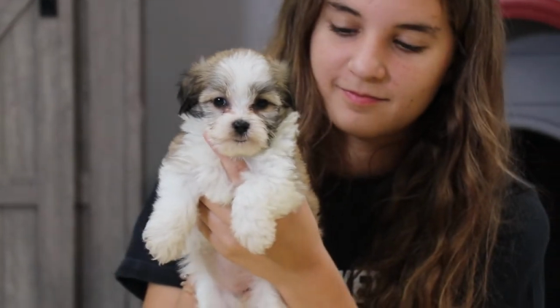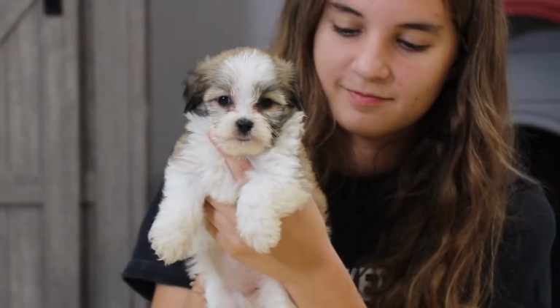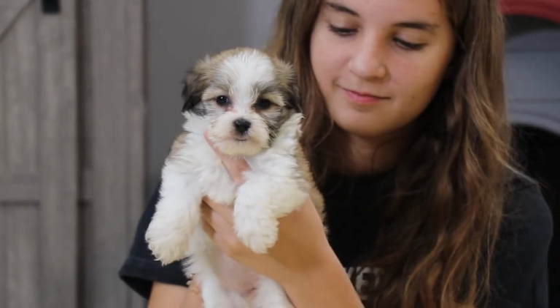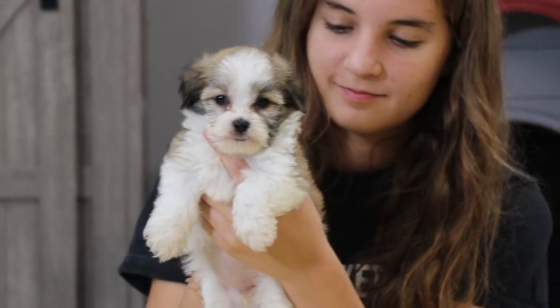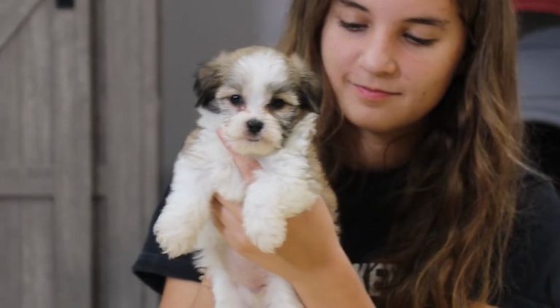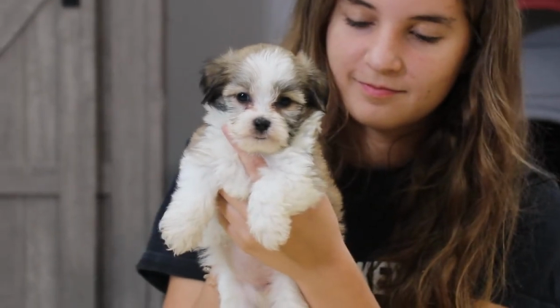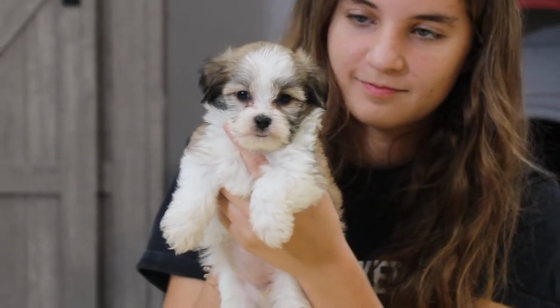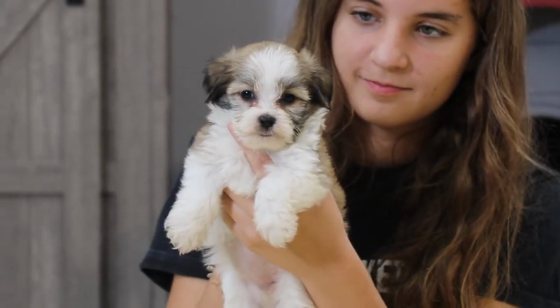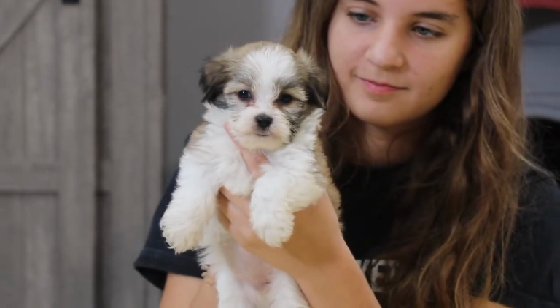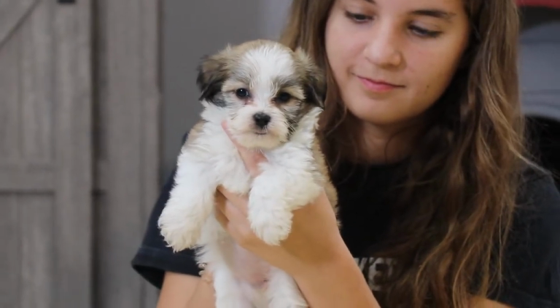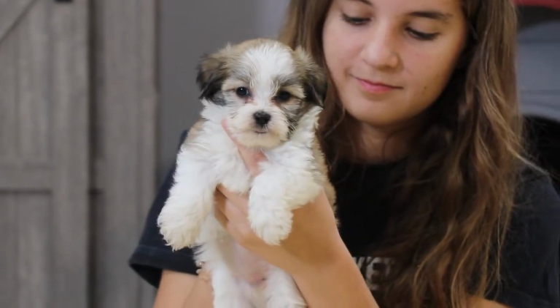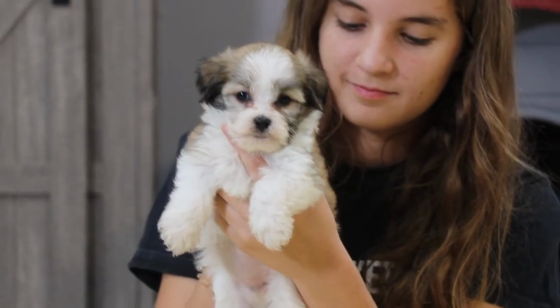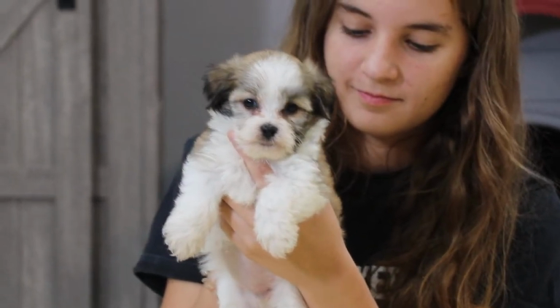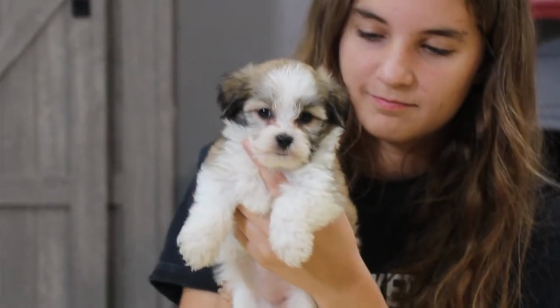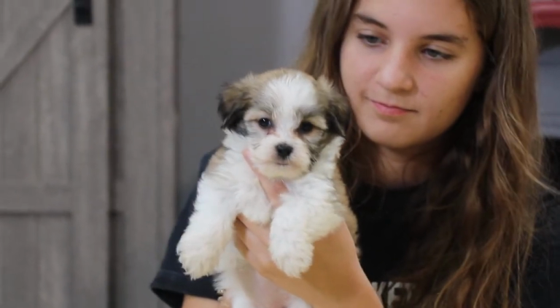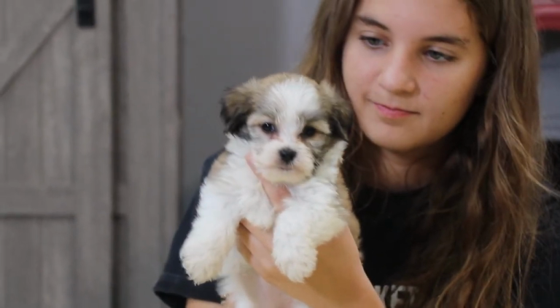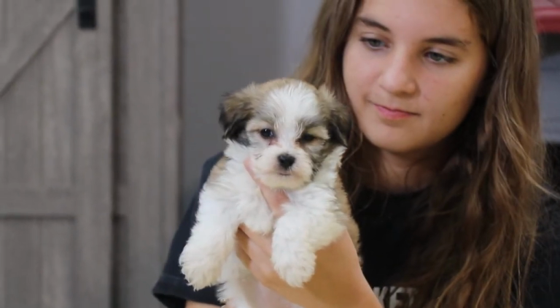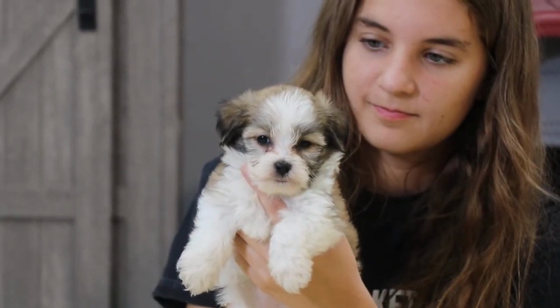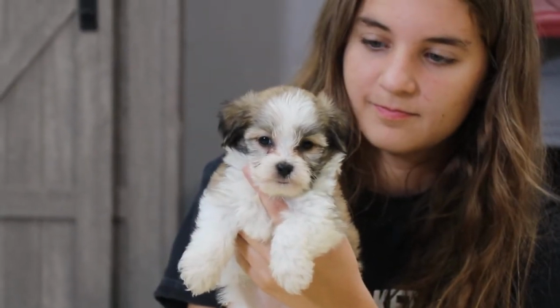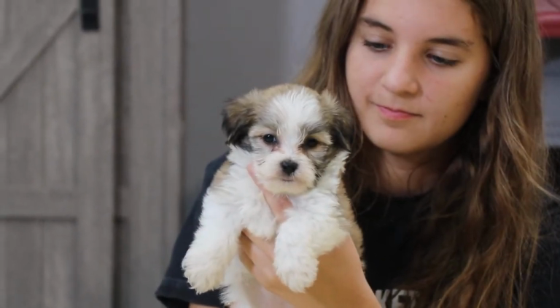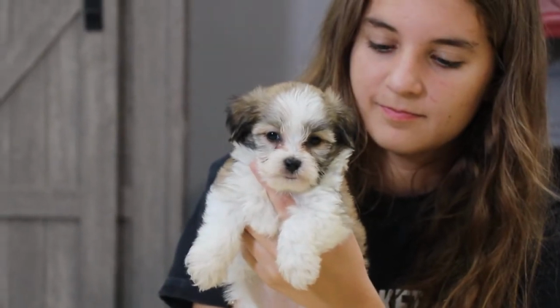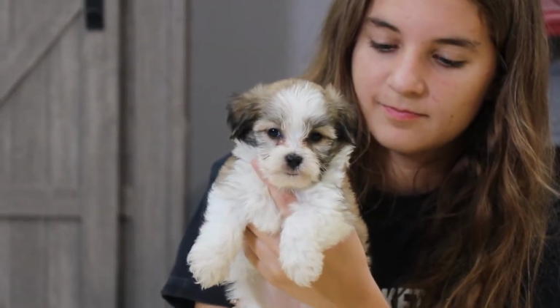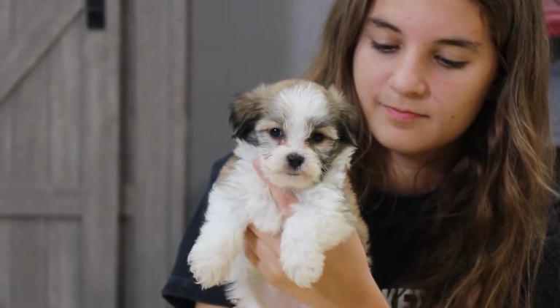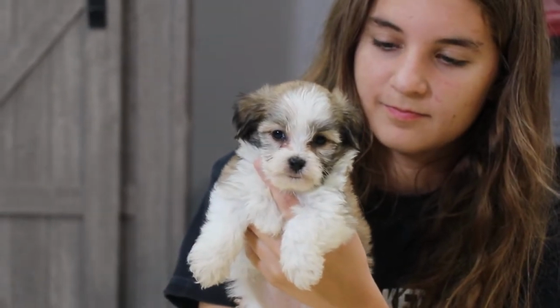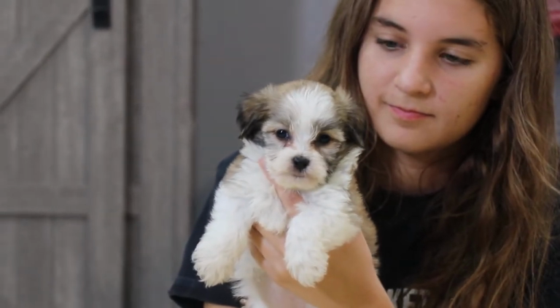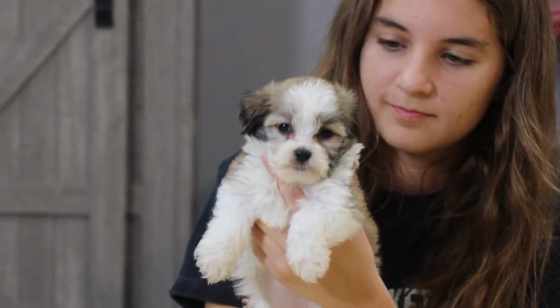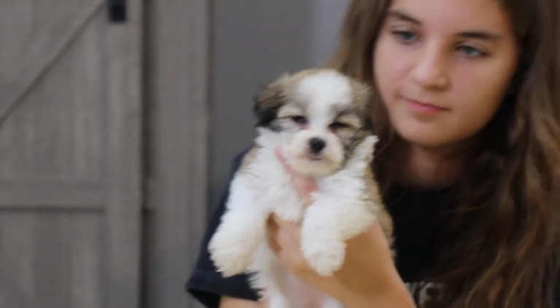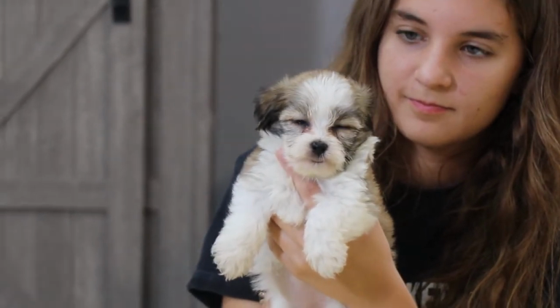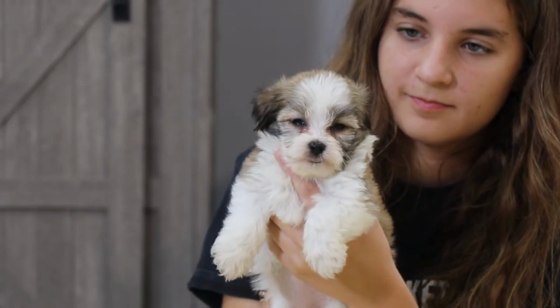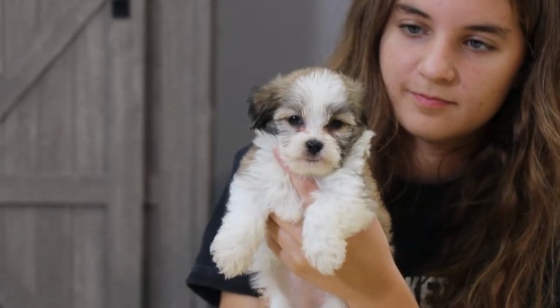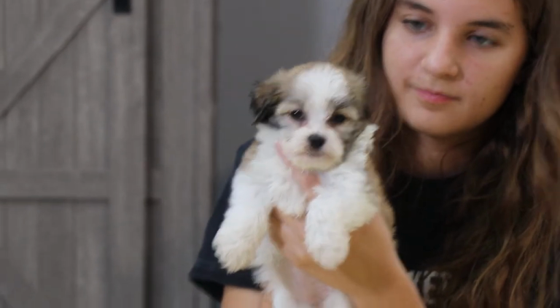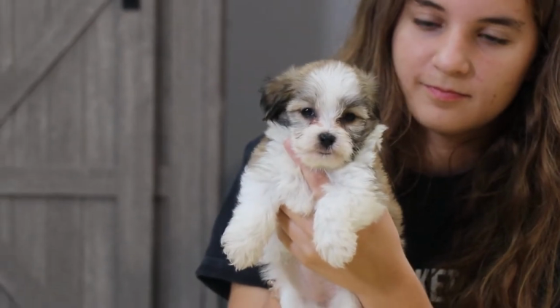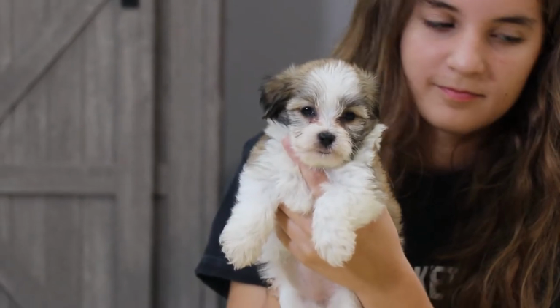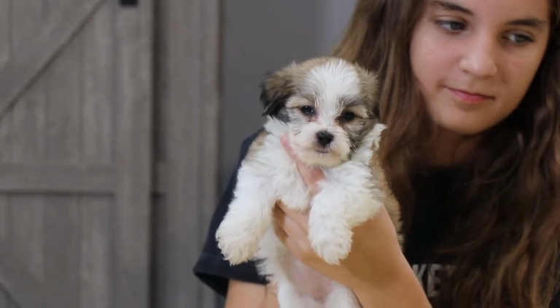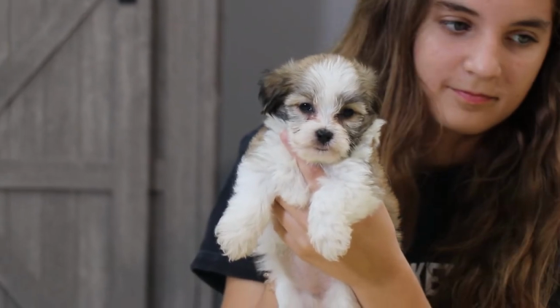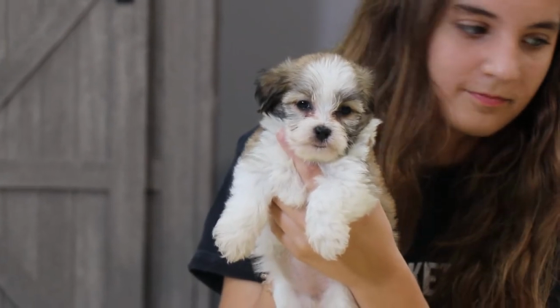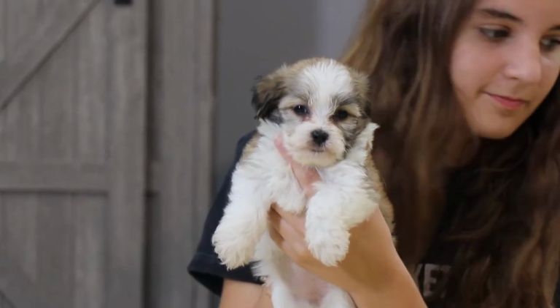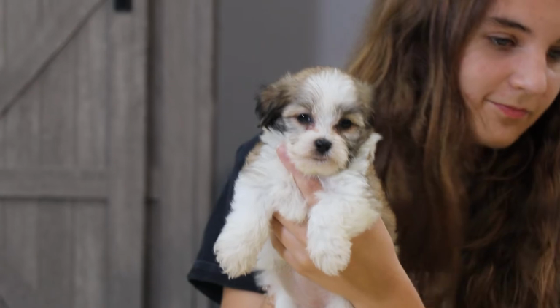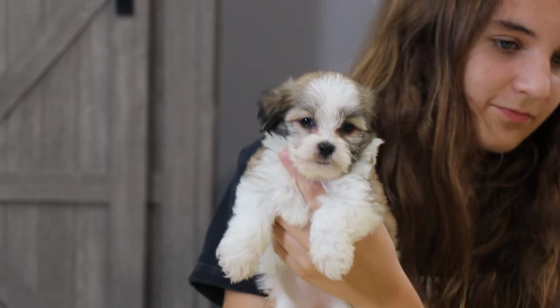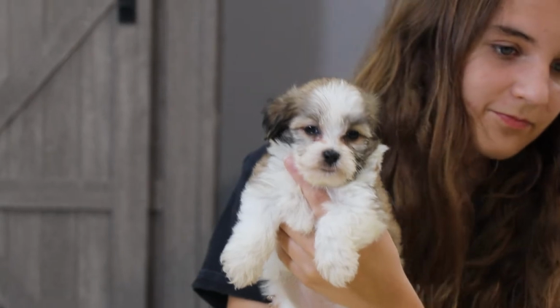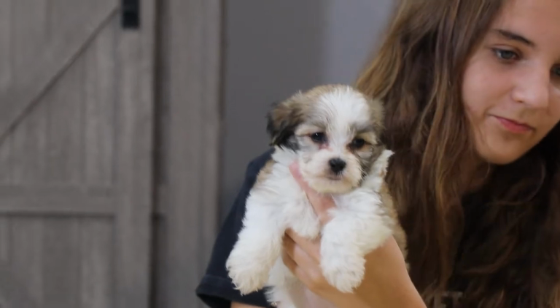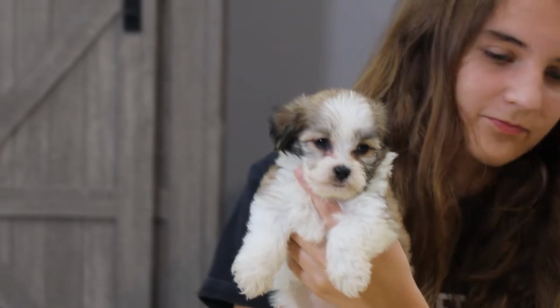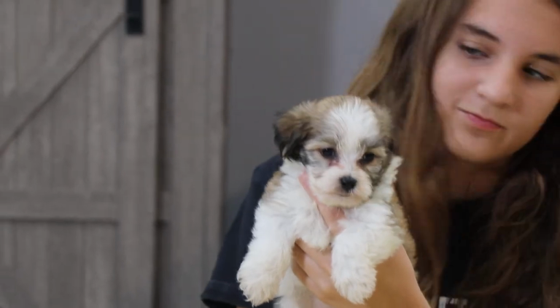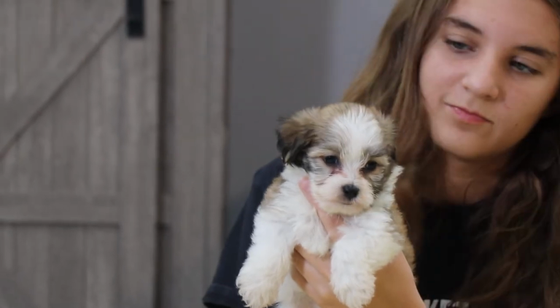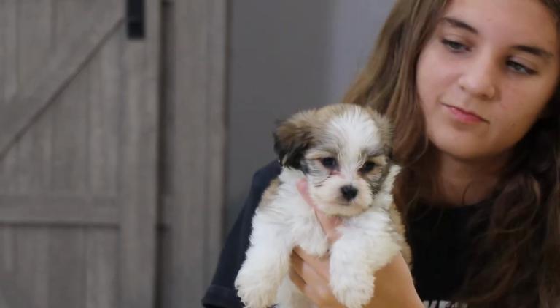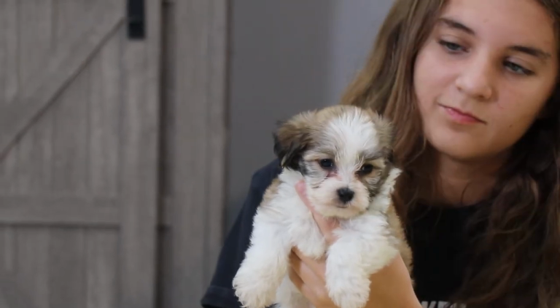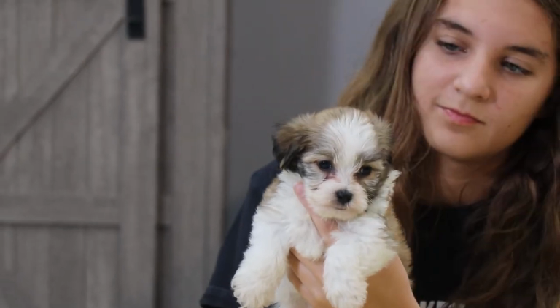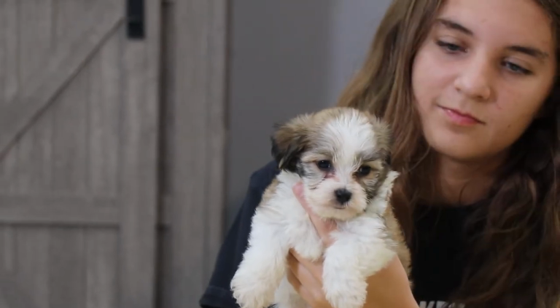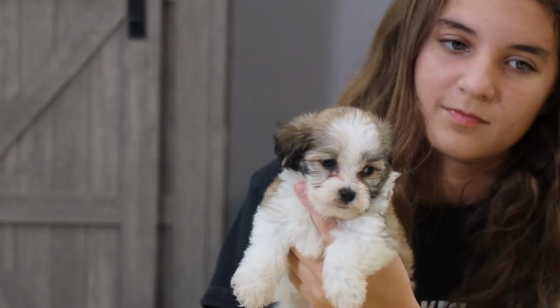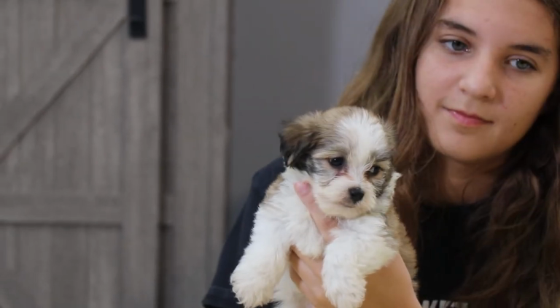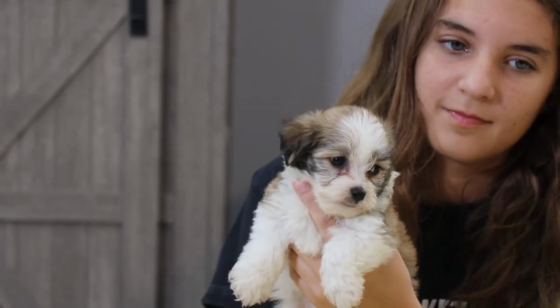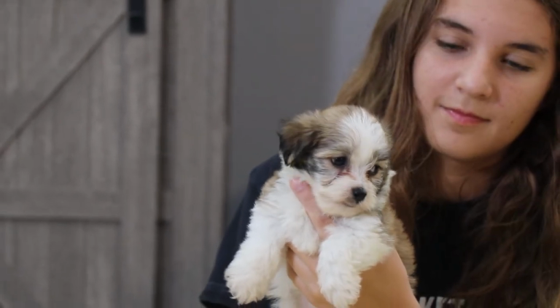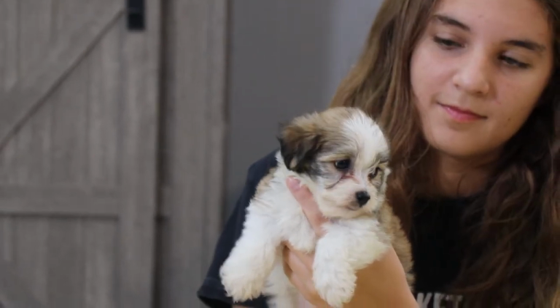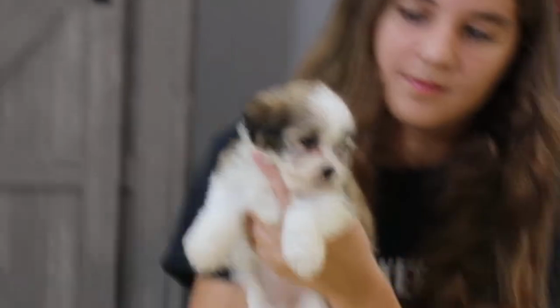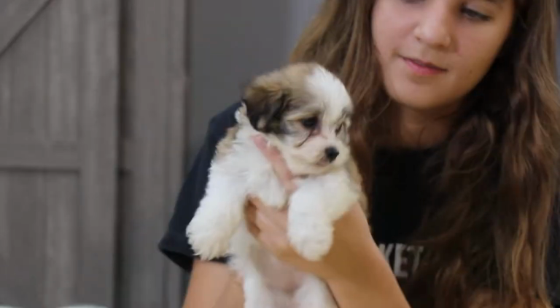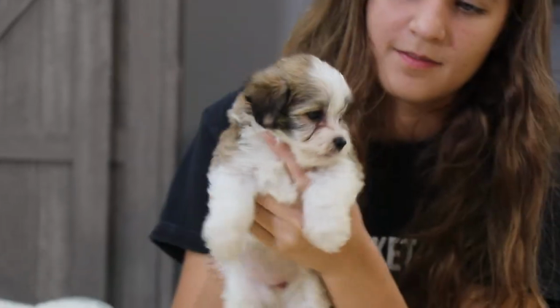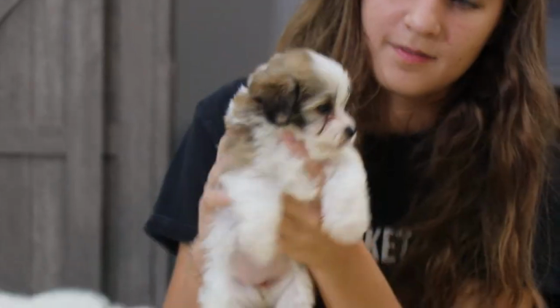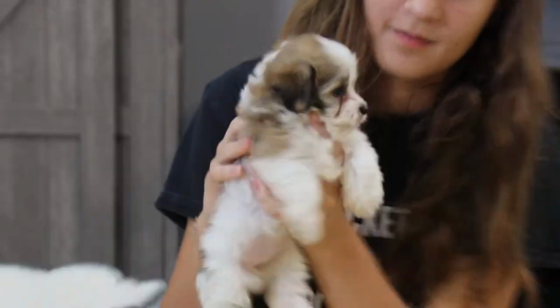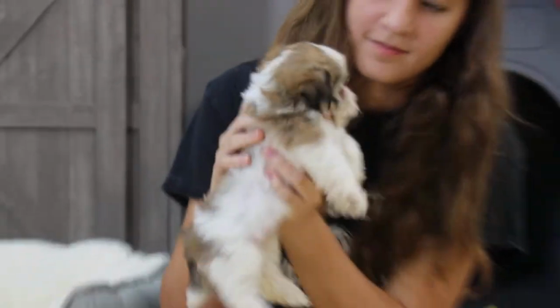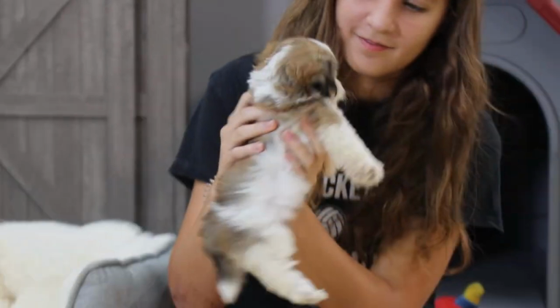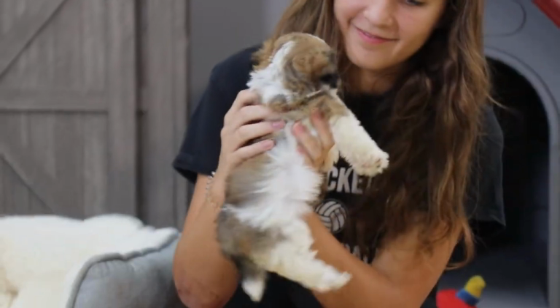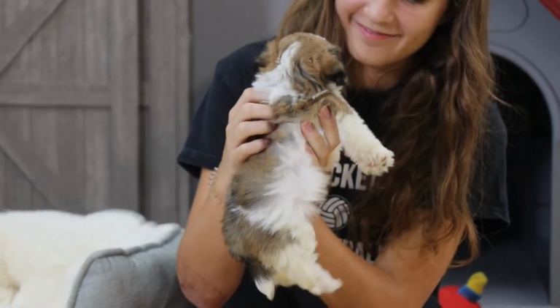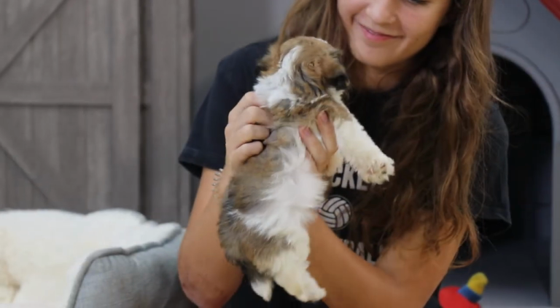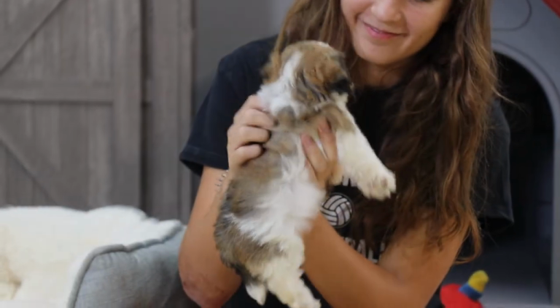We have Shala, who Elias is holding. She has a perfect white blaze down her face, with darker coloring around her eyes and ears — so cute.